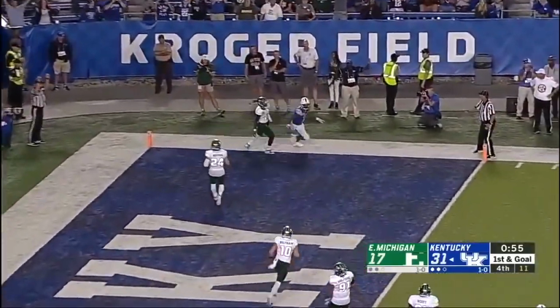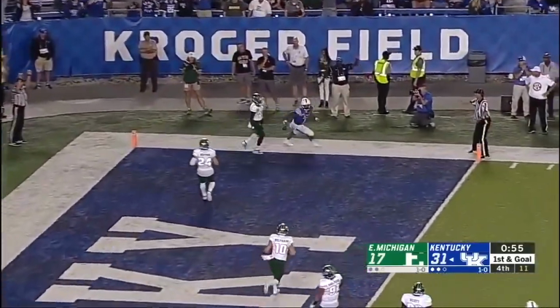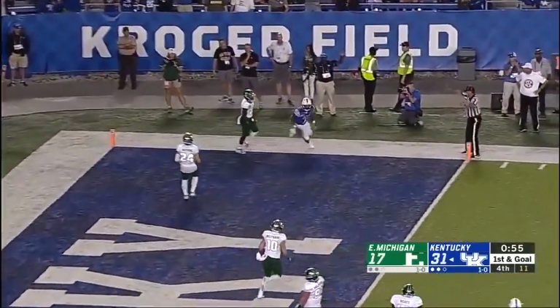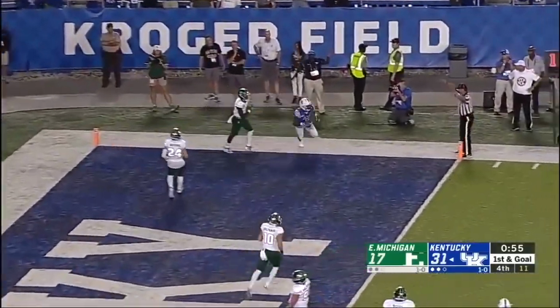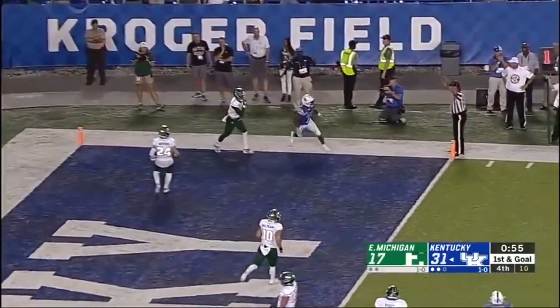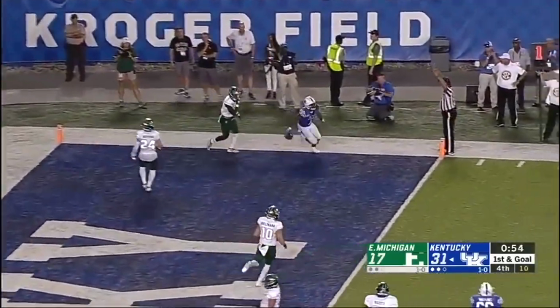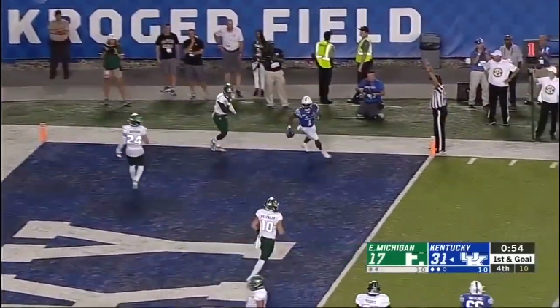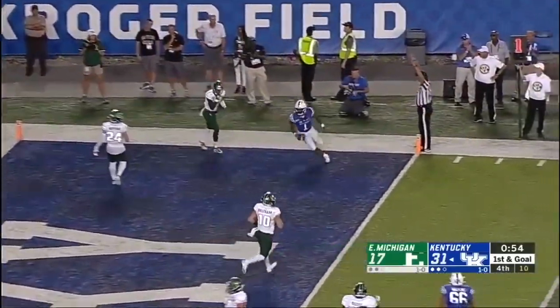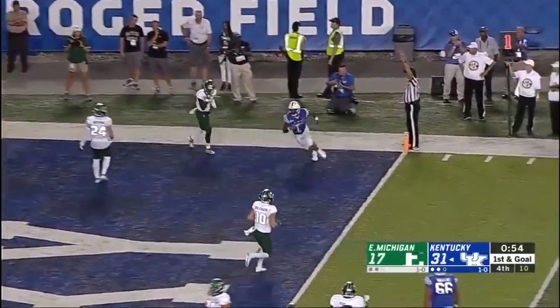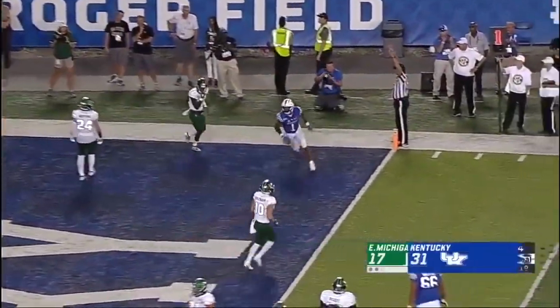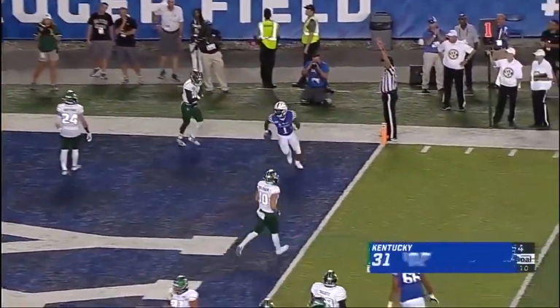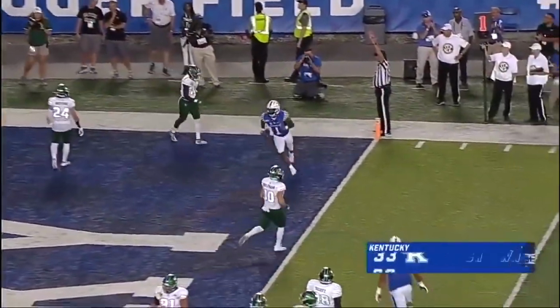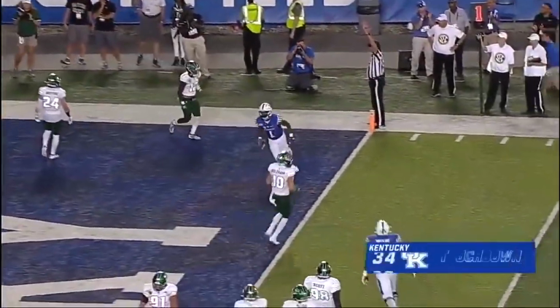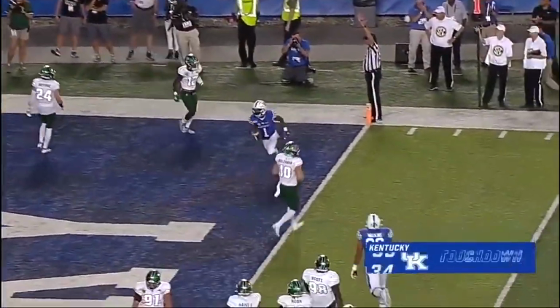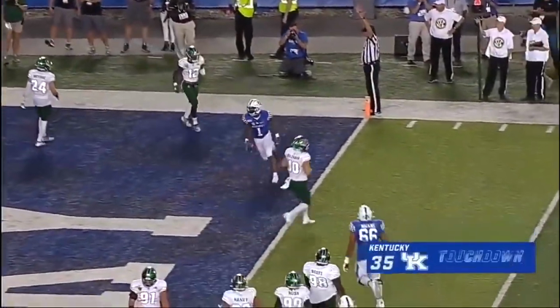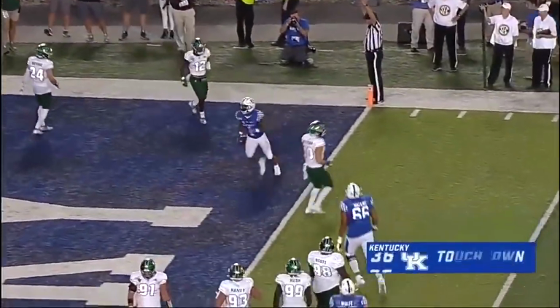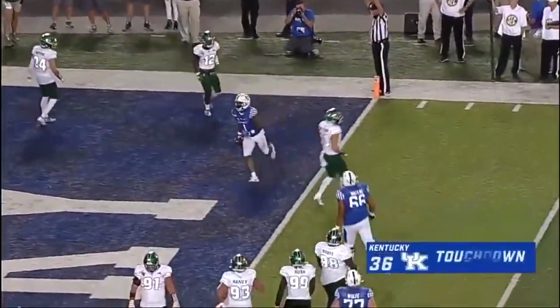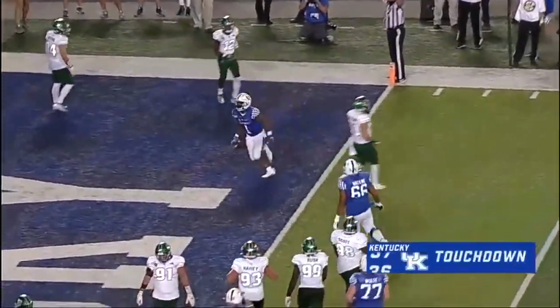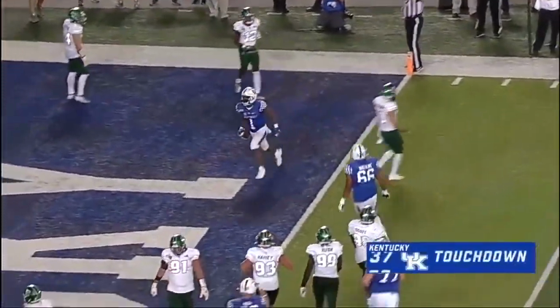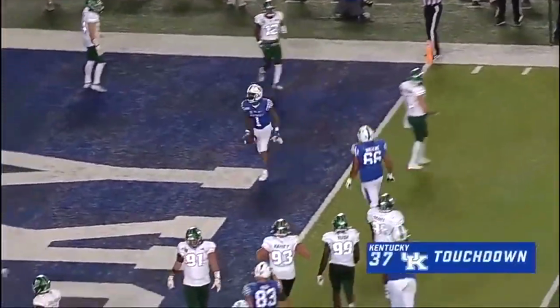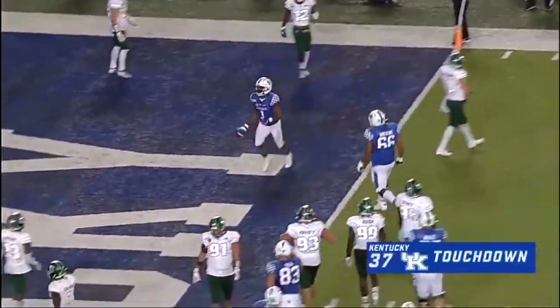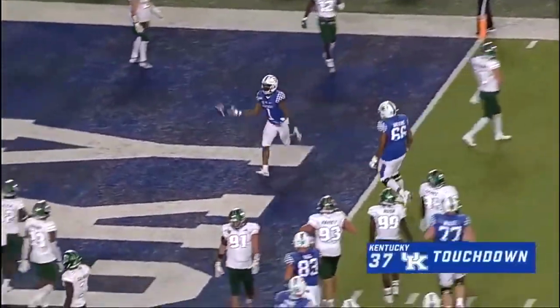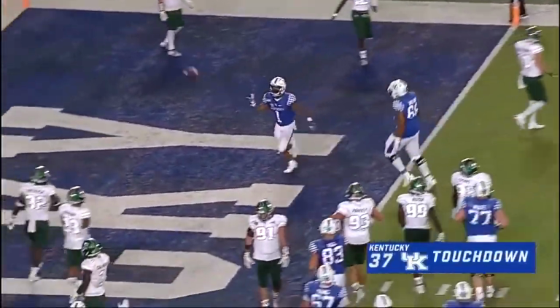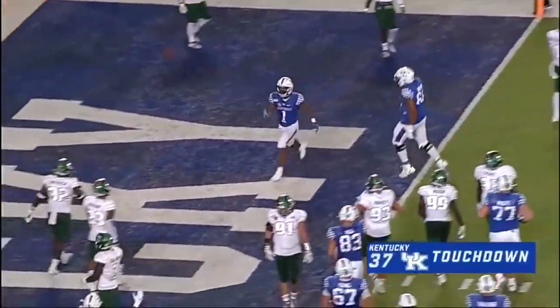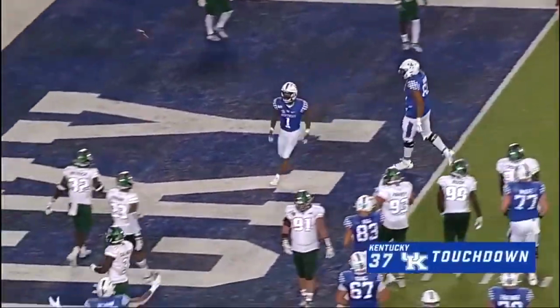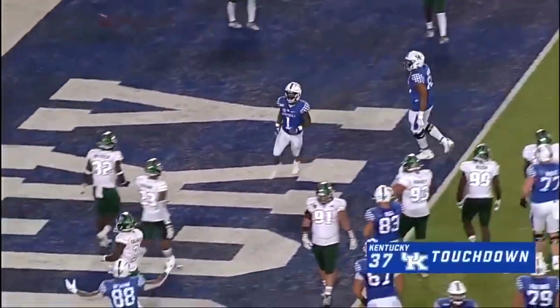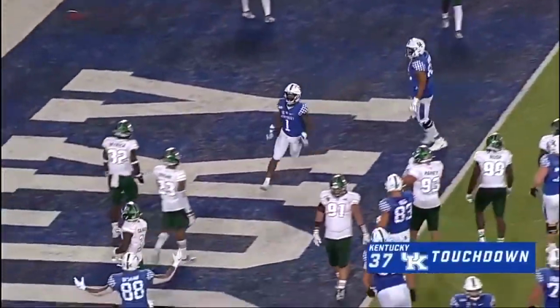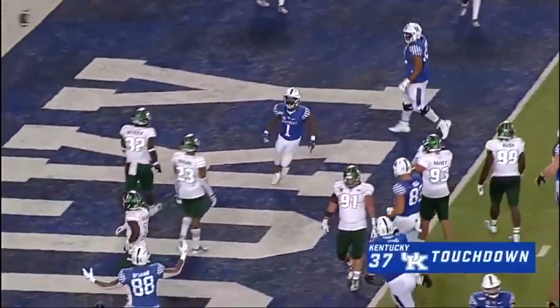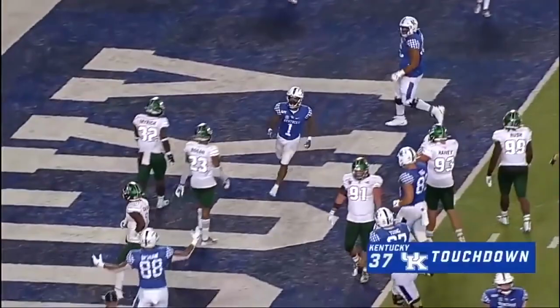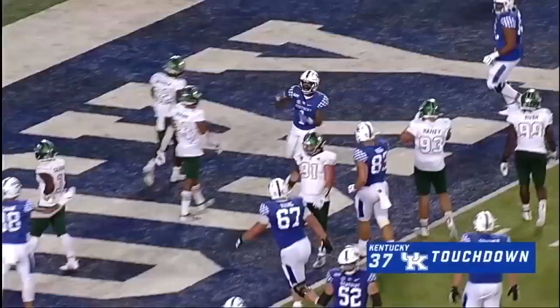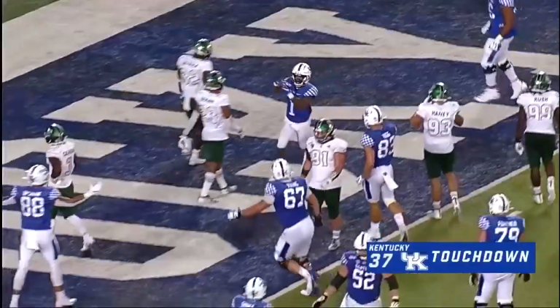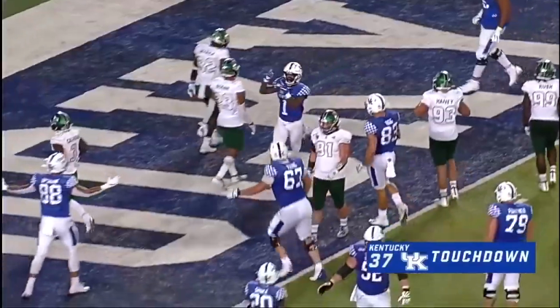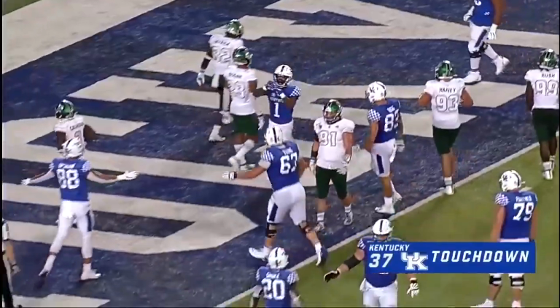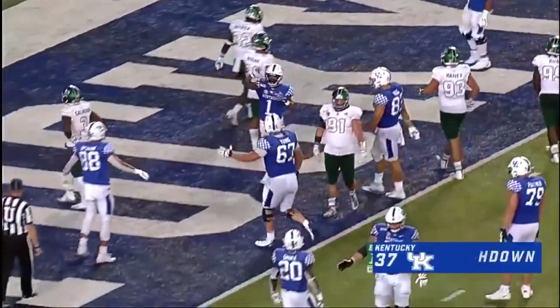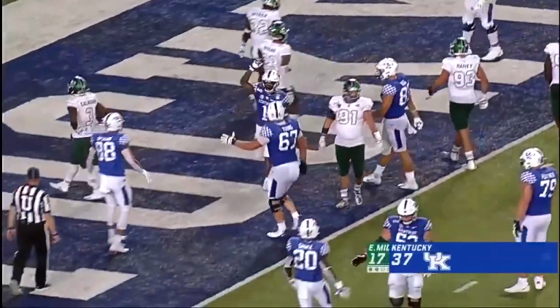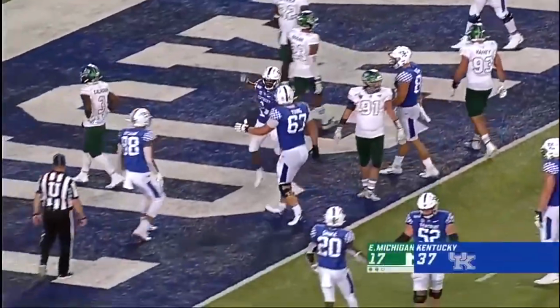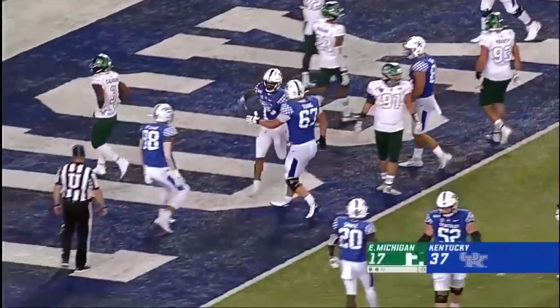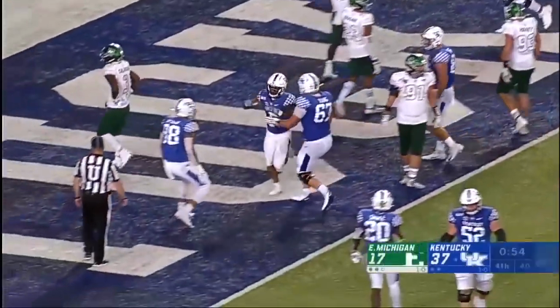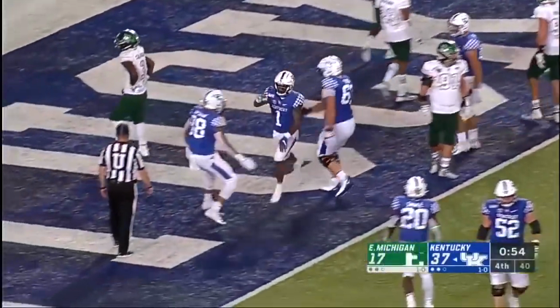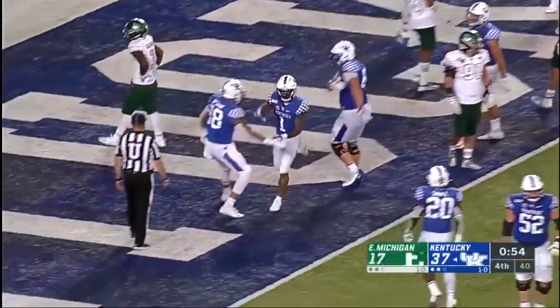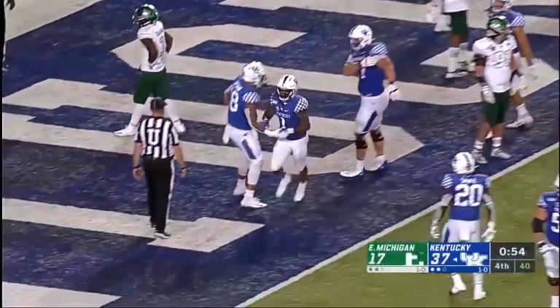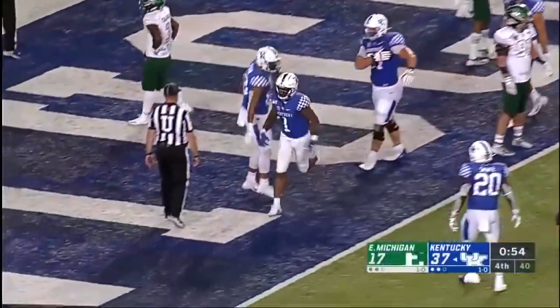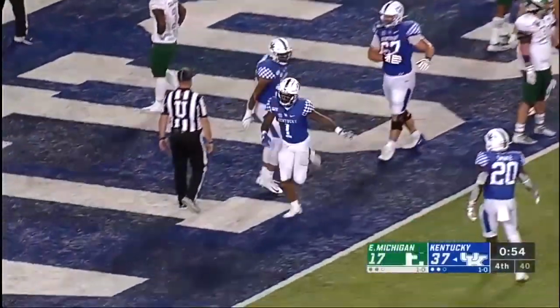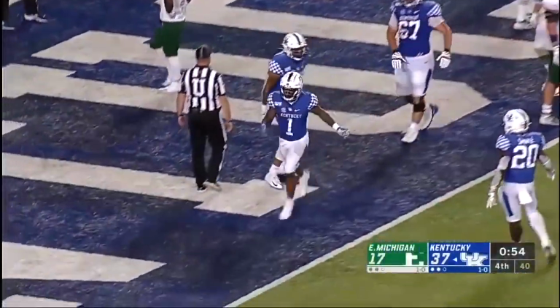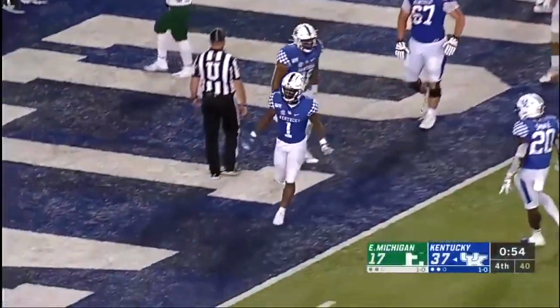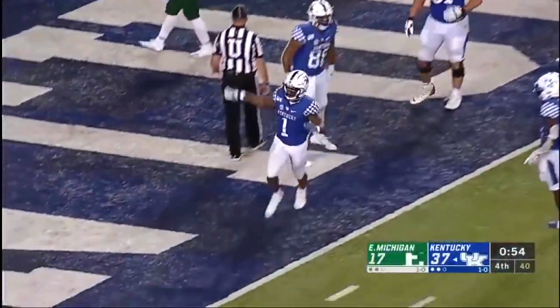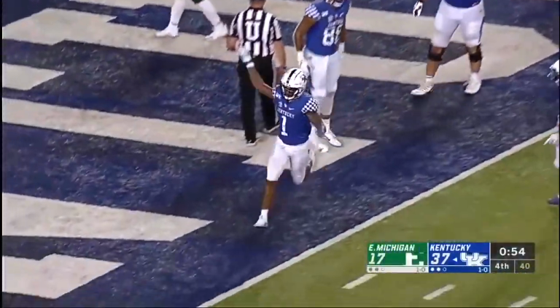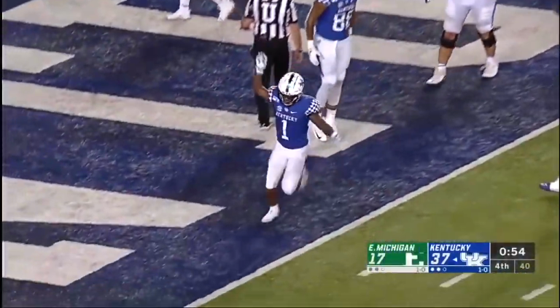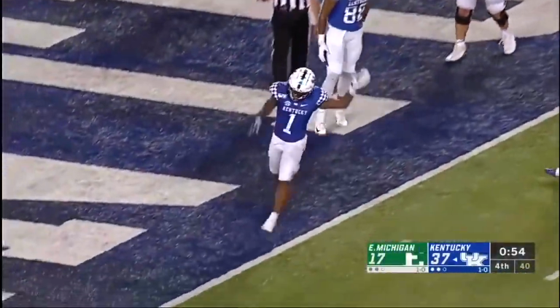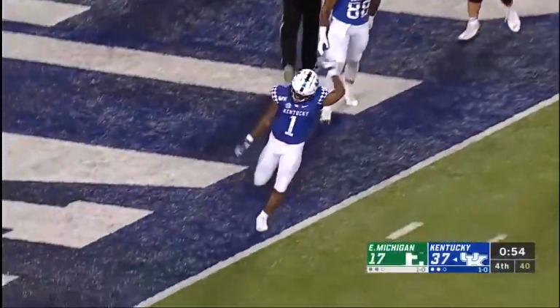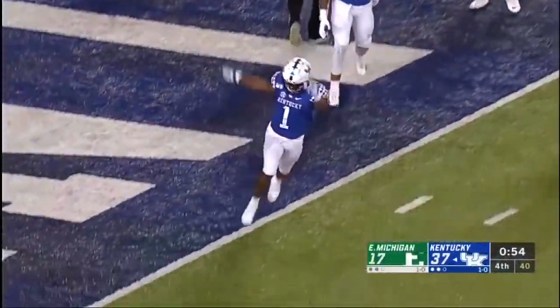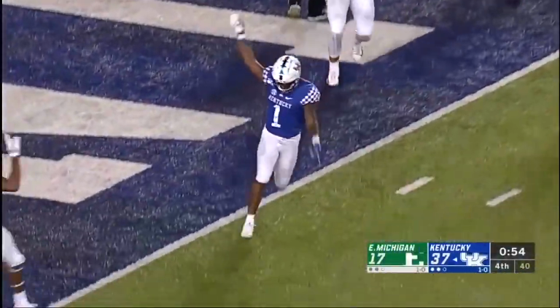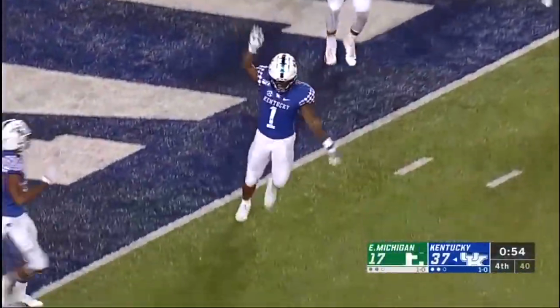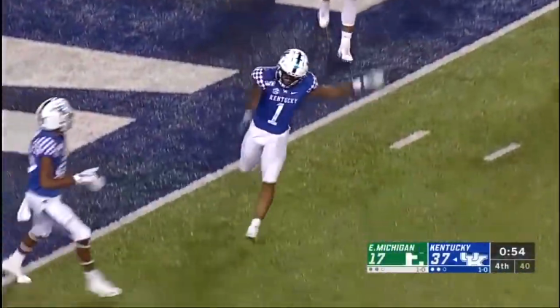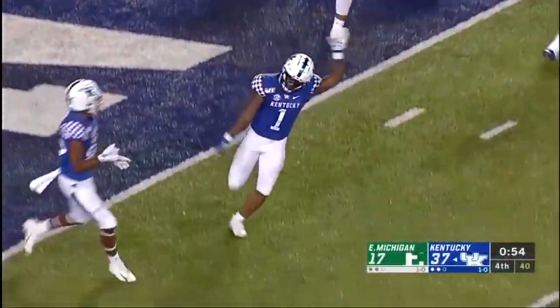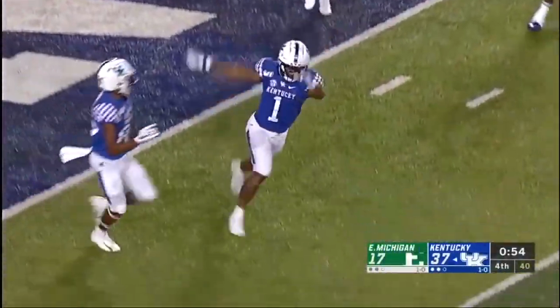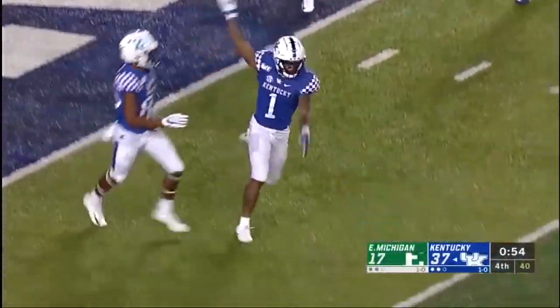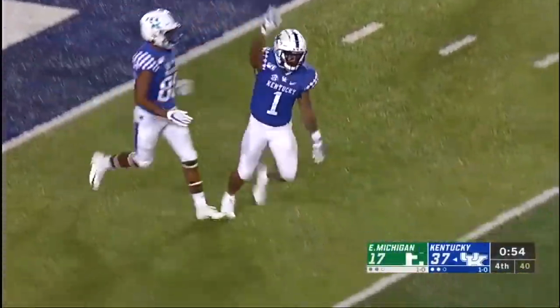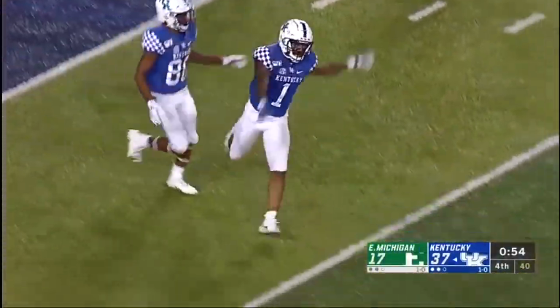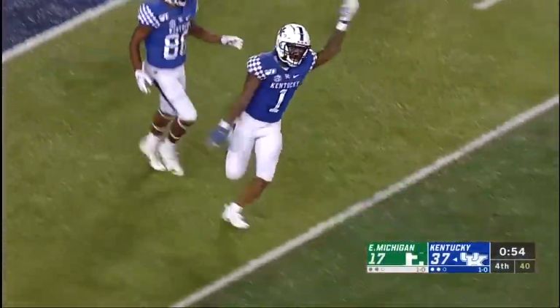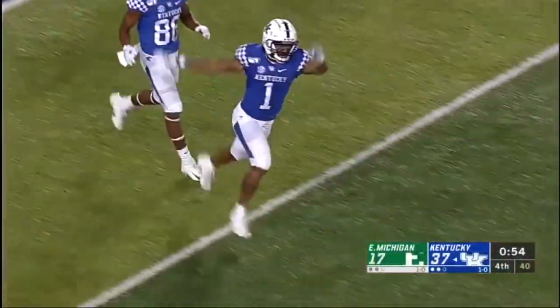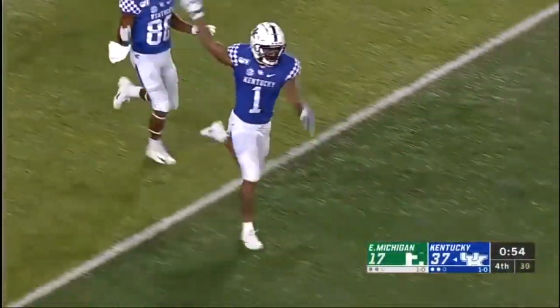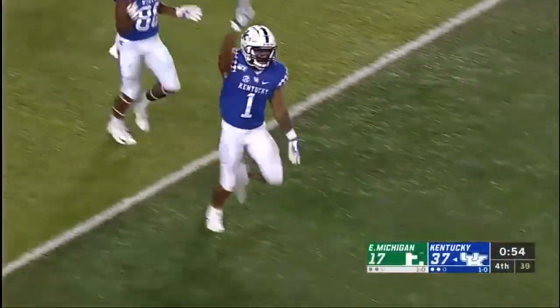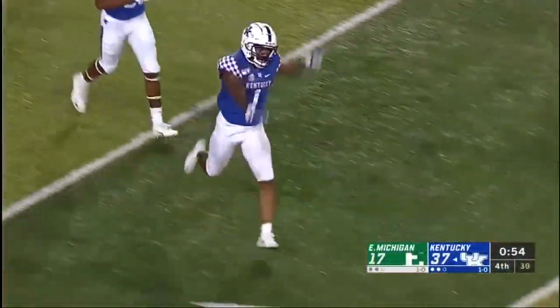No PI there, but a touchdown. Lynn Bowden. So how about two touchdown passes for Sawyer Smith?